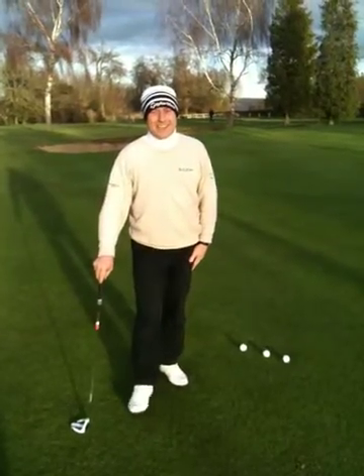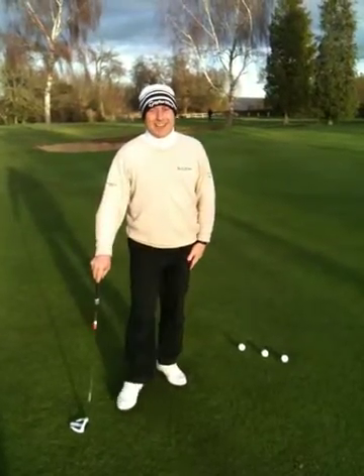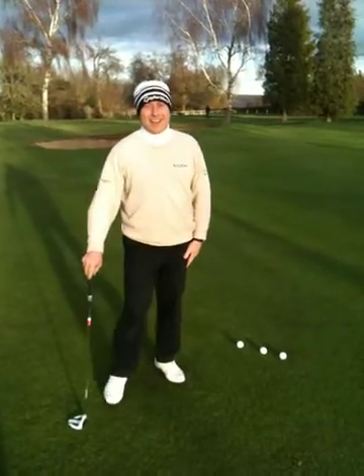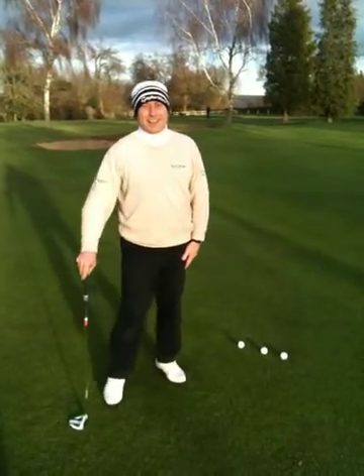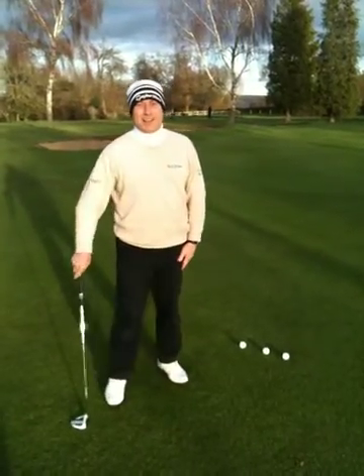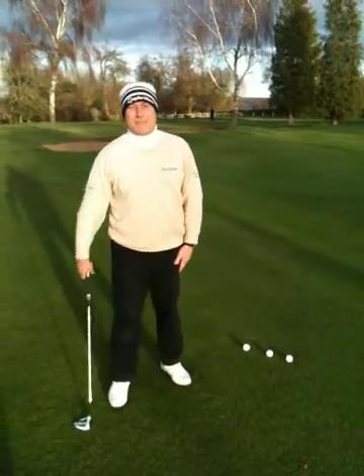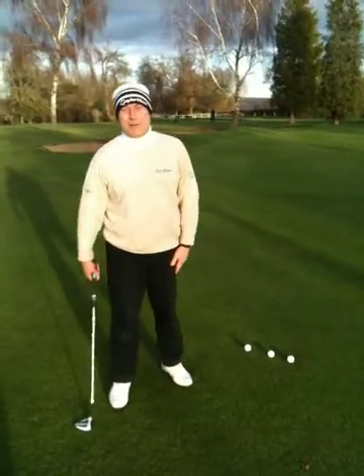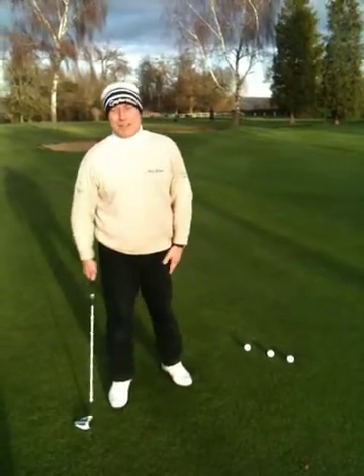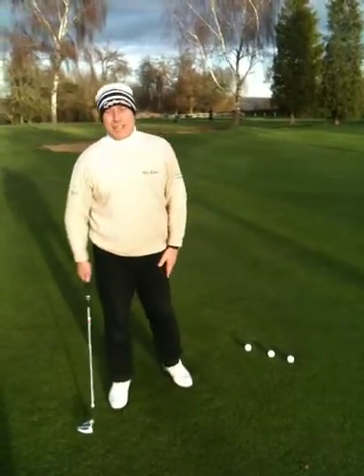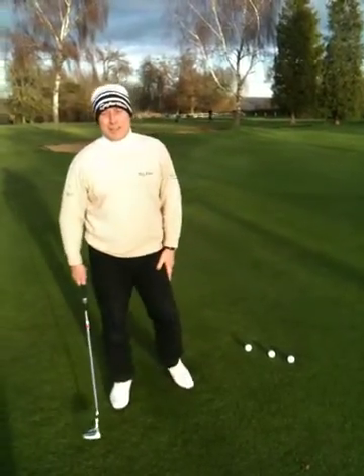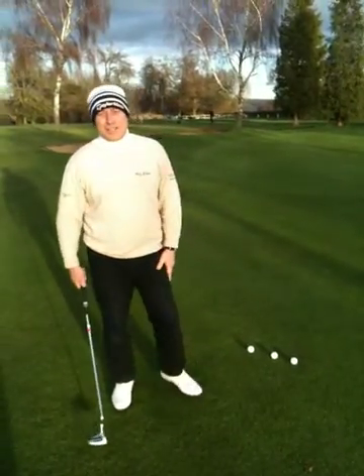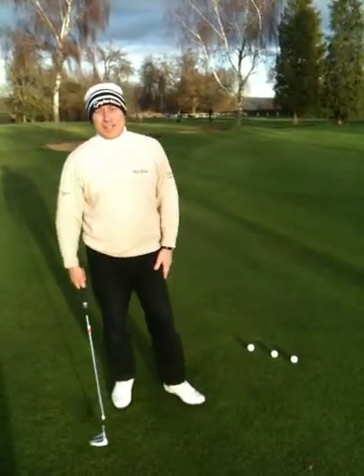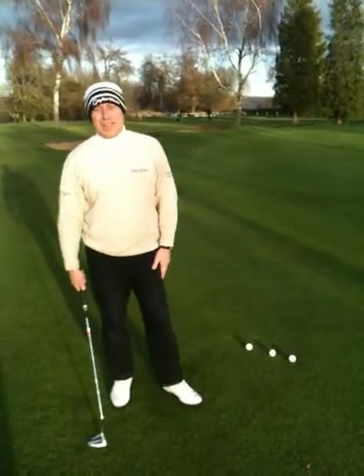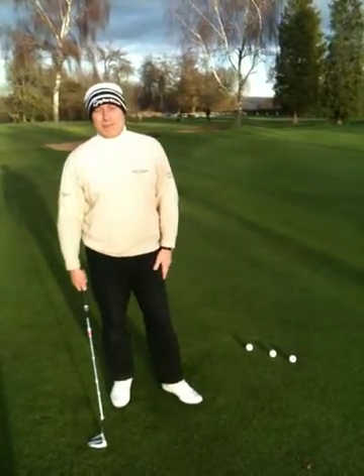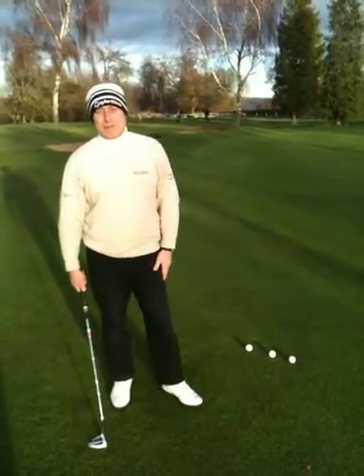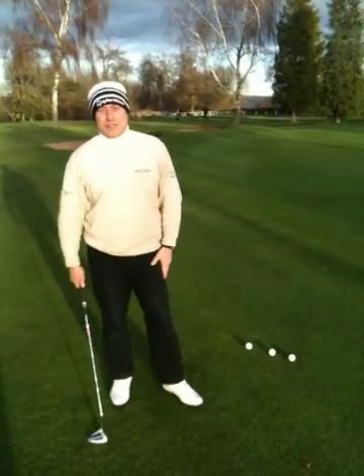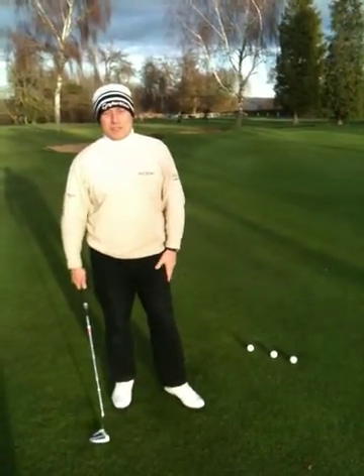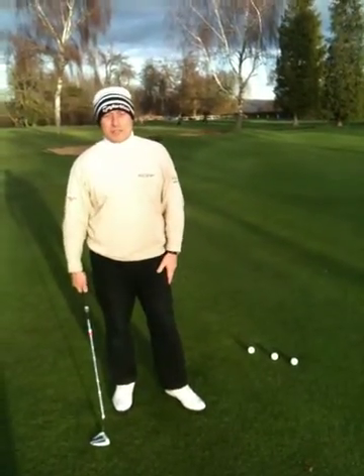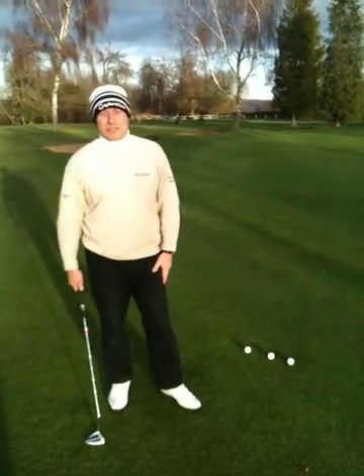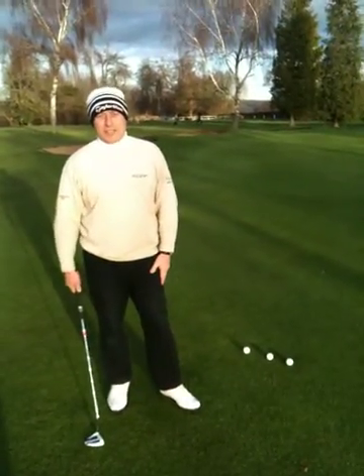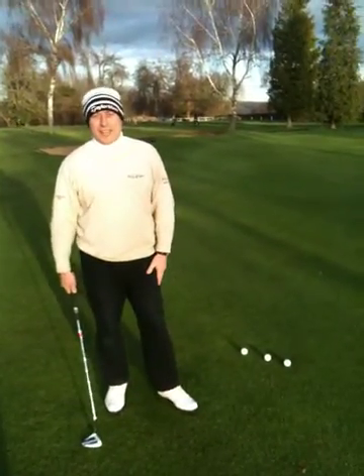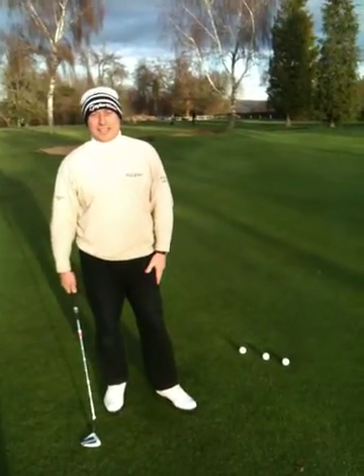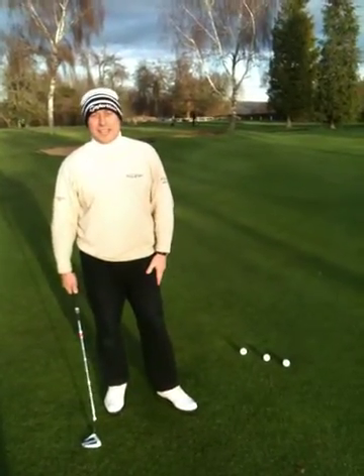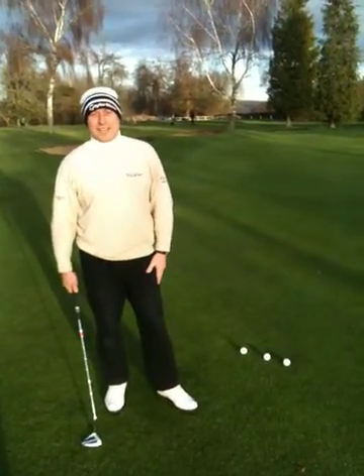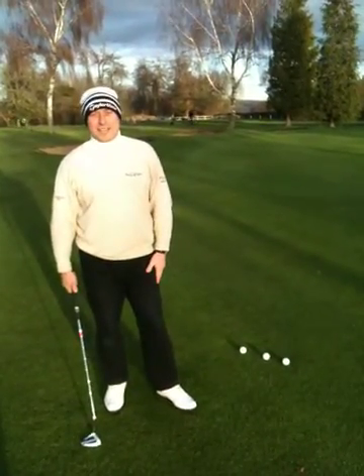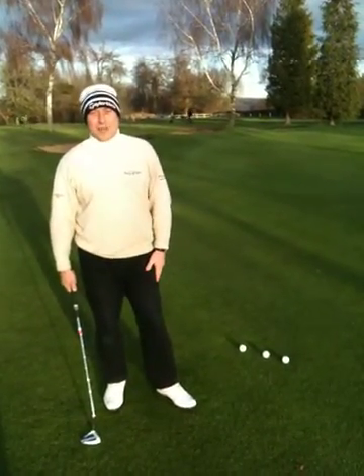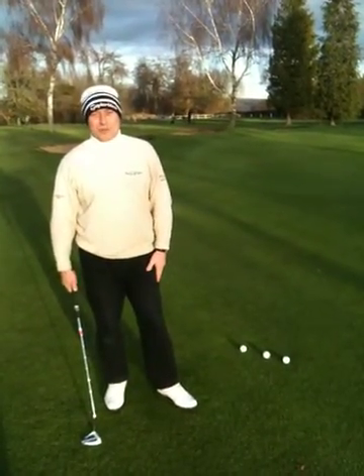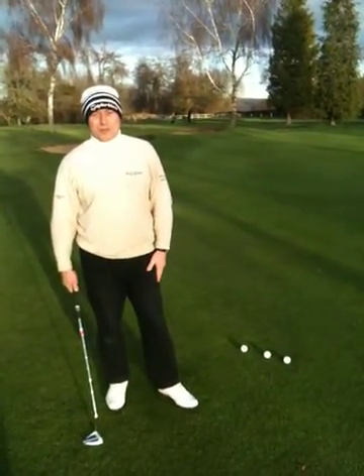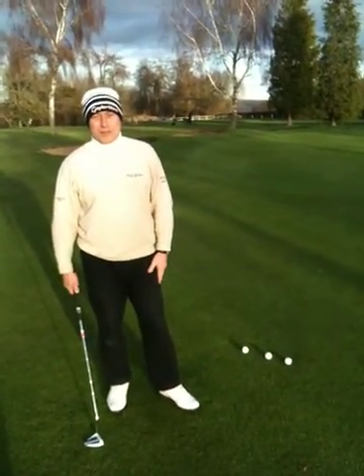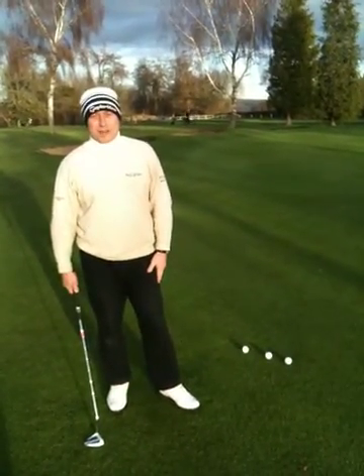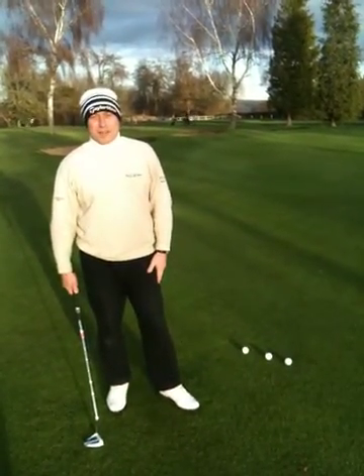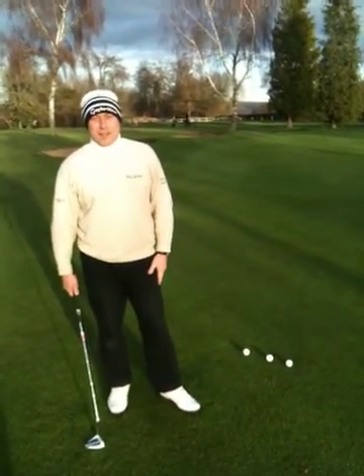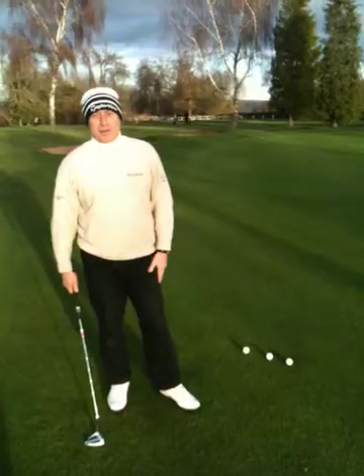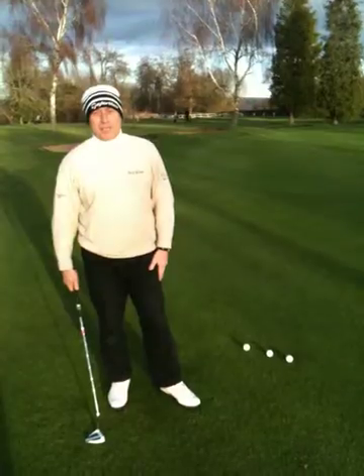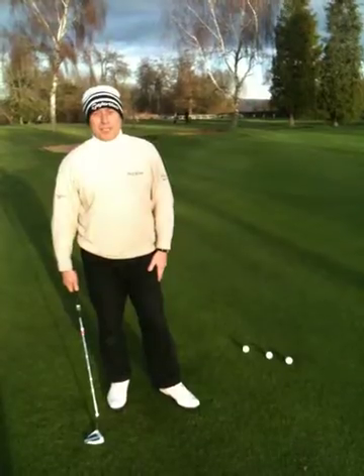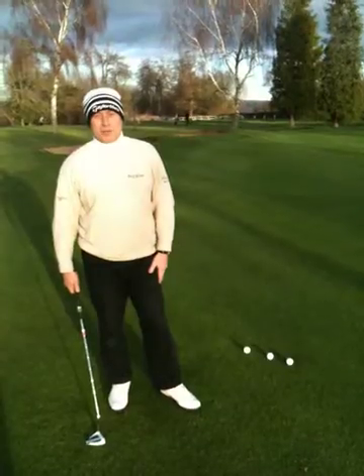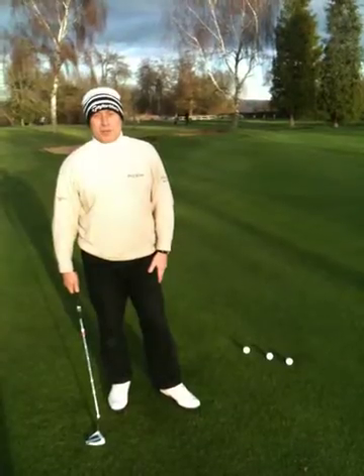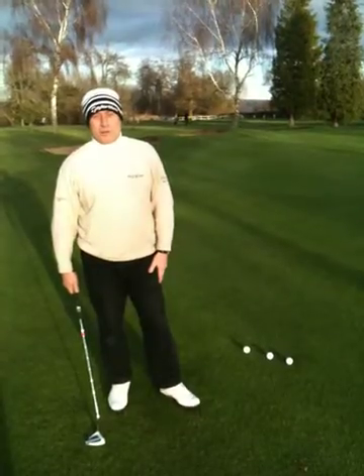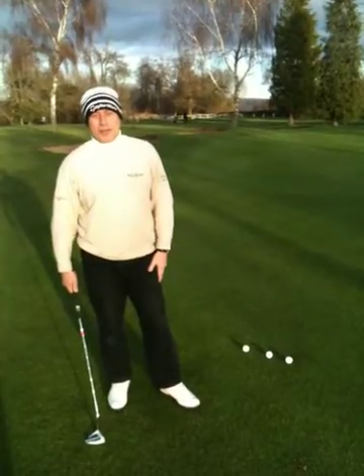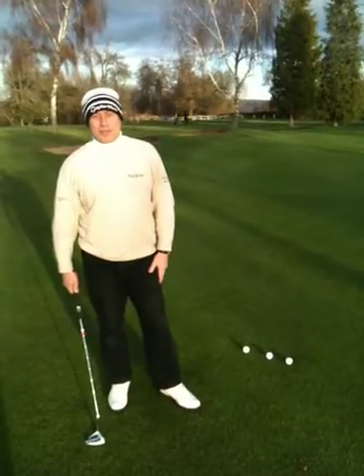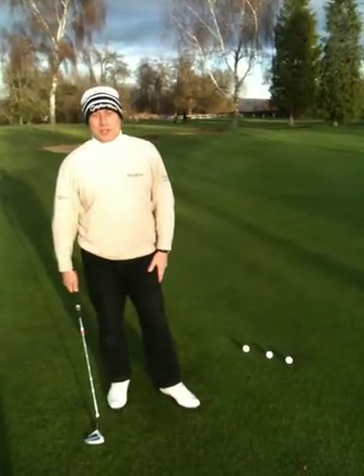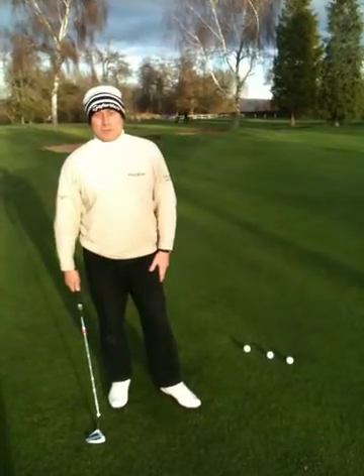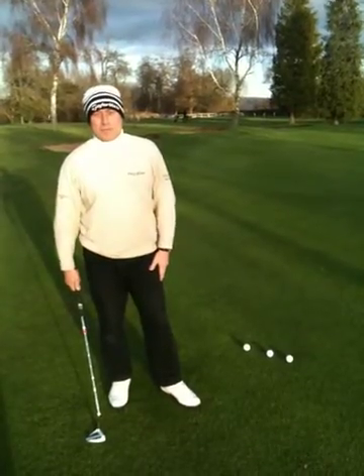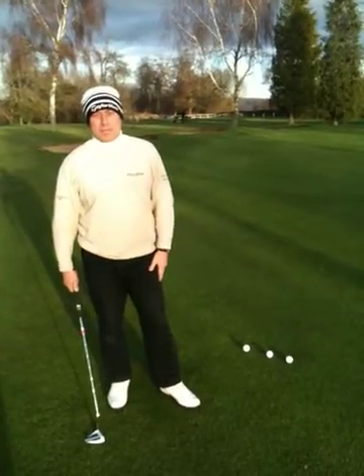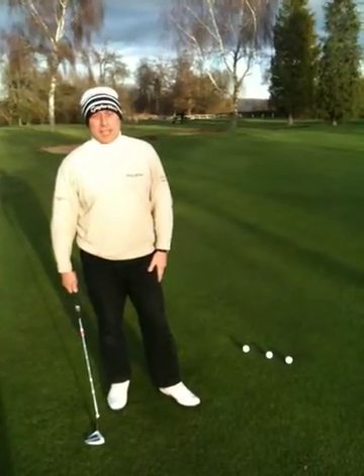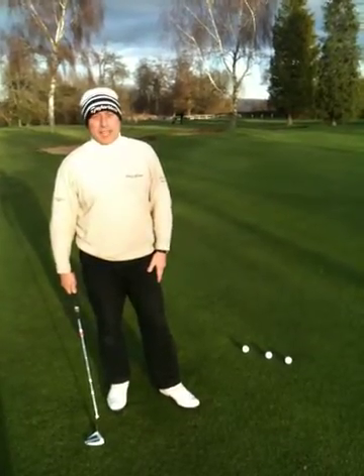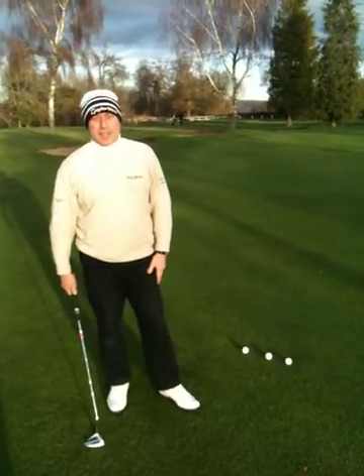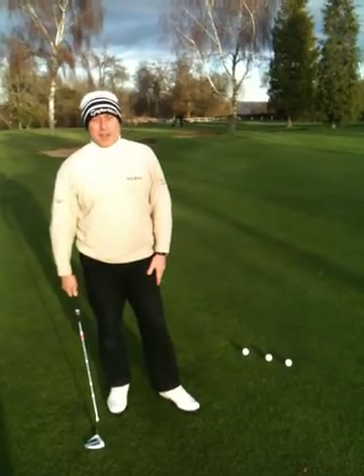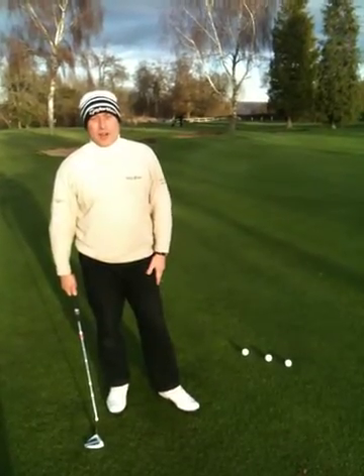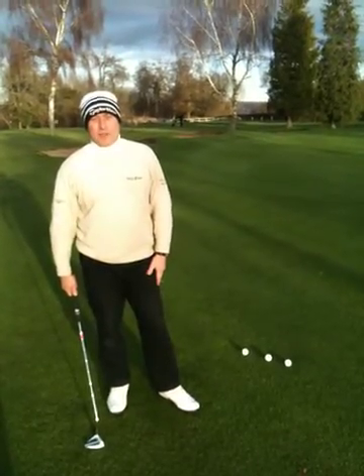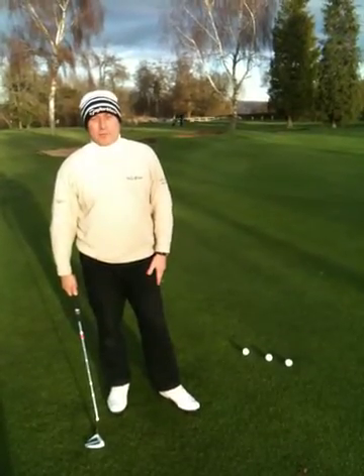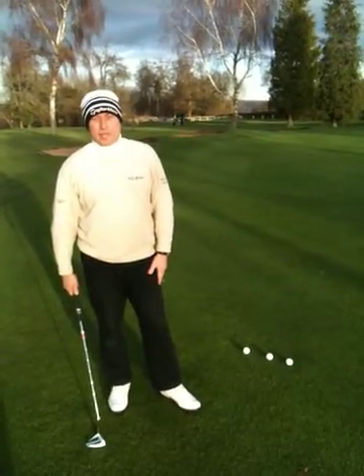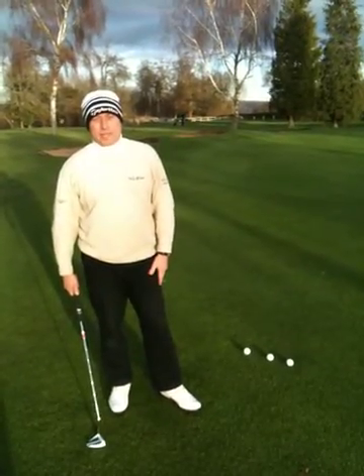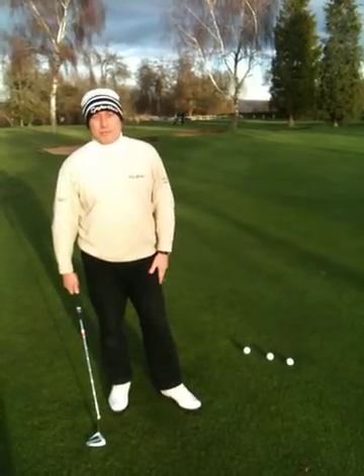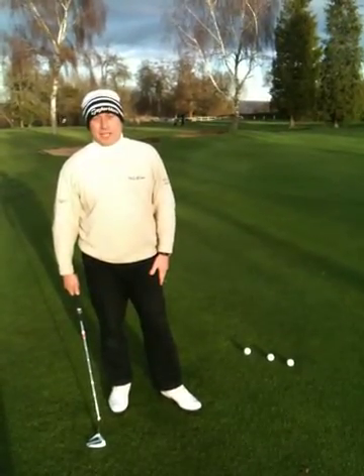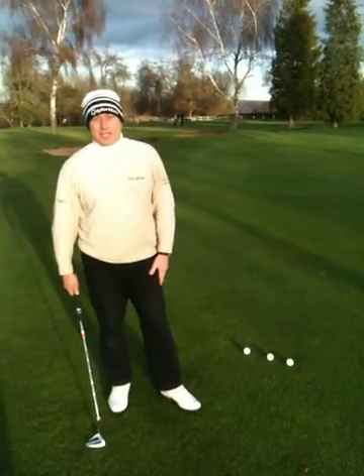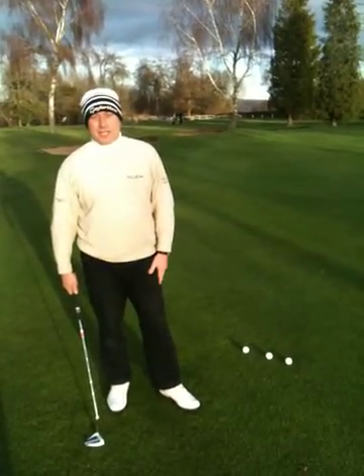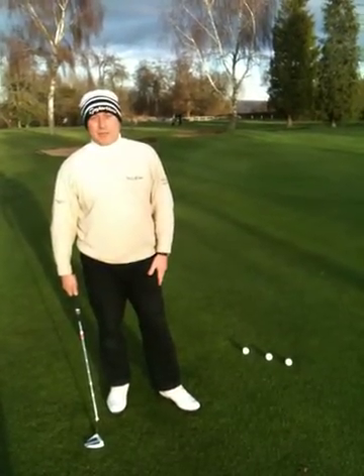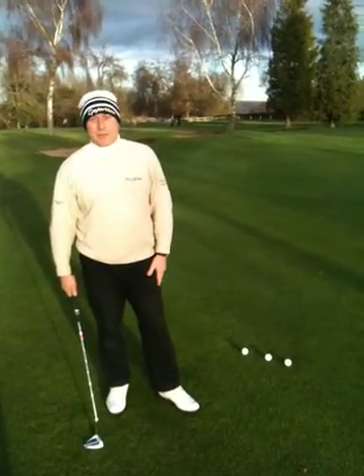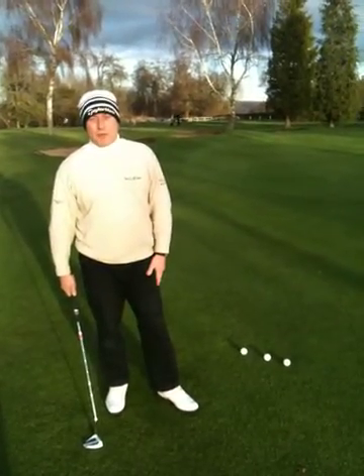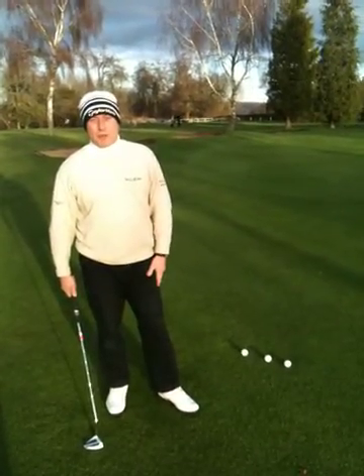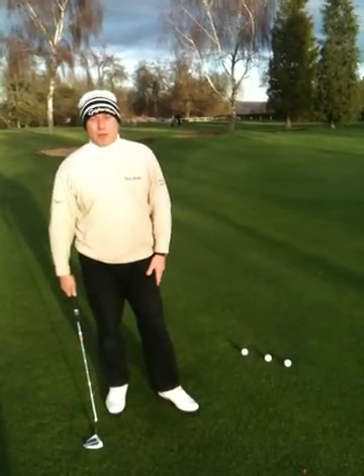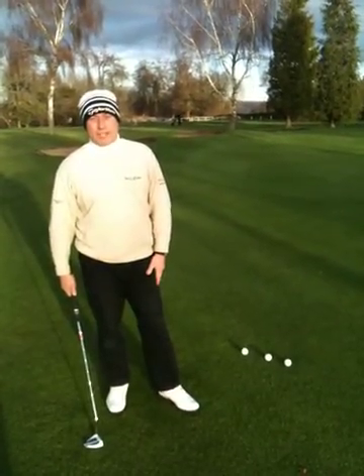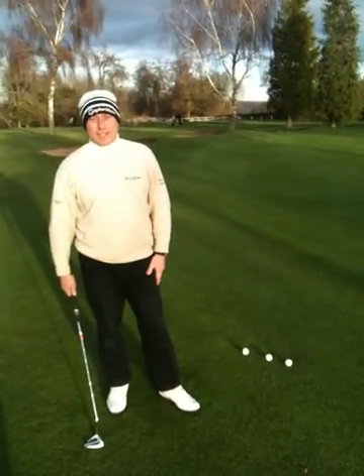Hi, I'm Mark Howell, Head Professional at Henley Golf Club. I'm here to talk about the top tip today of putting from off the green.